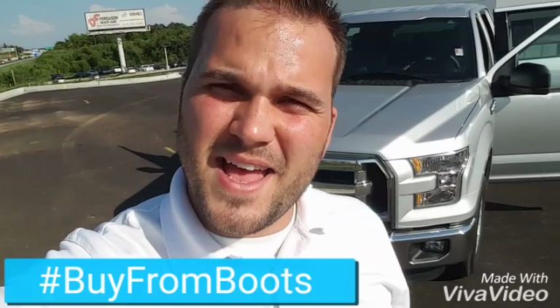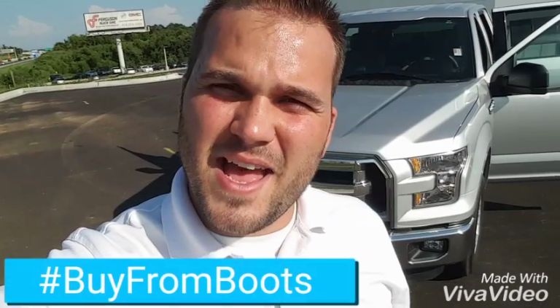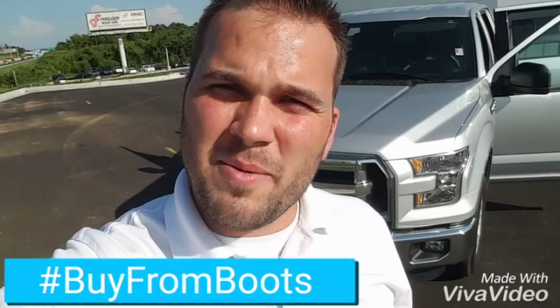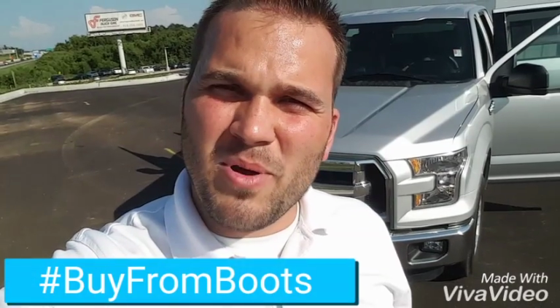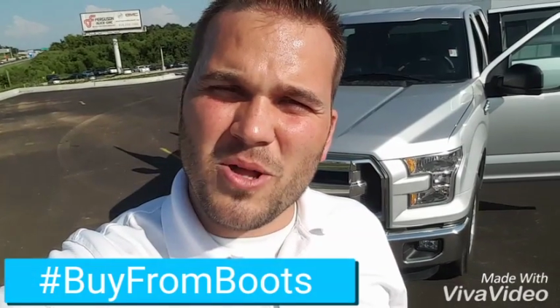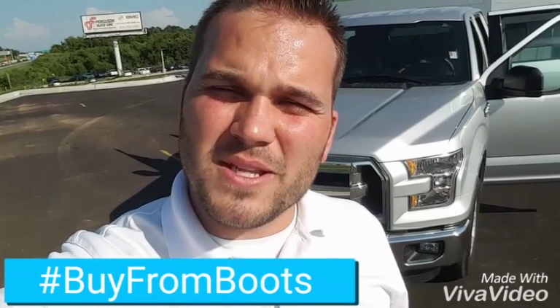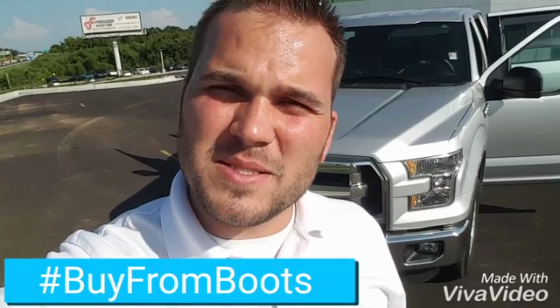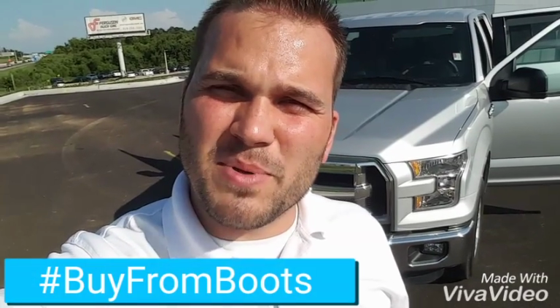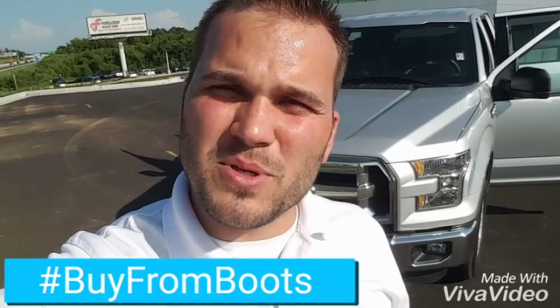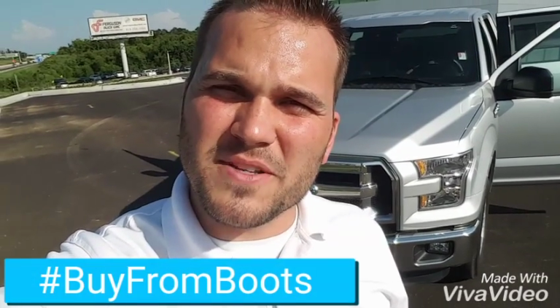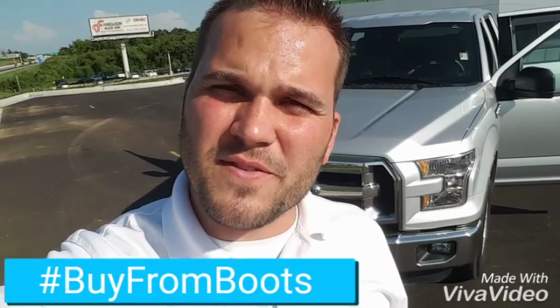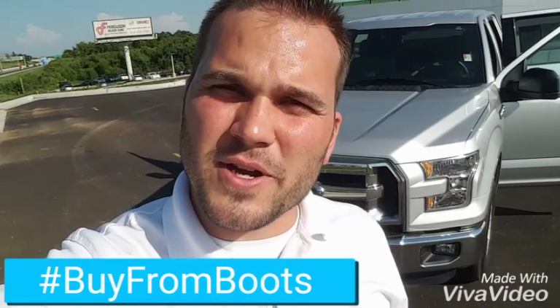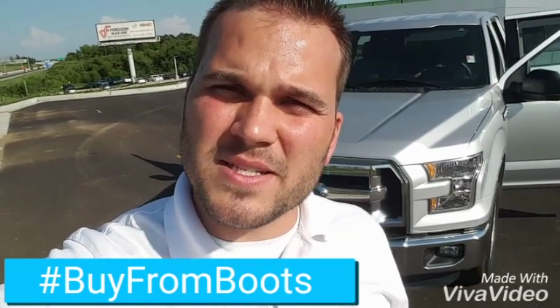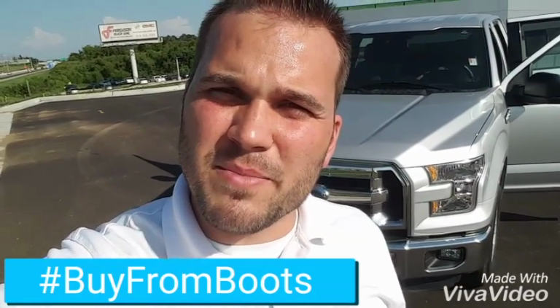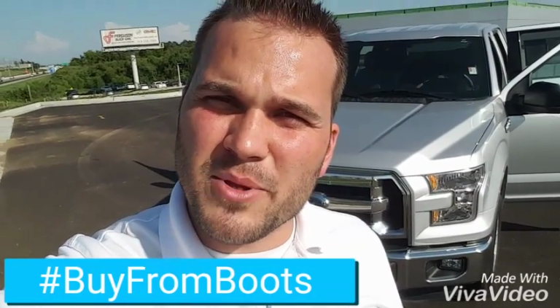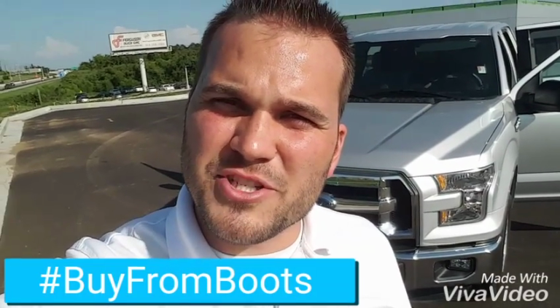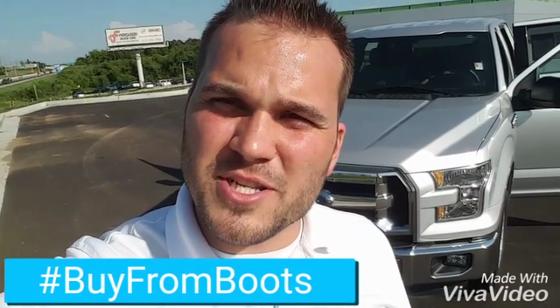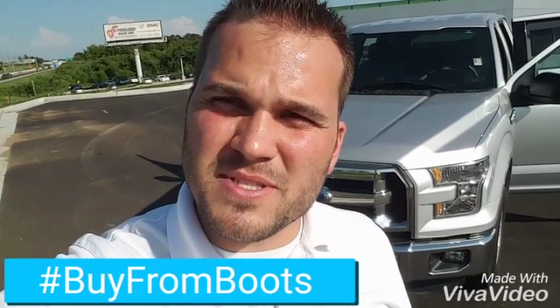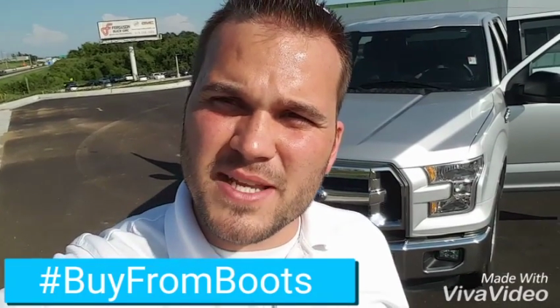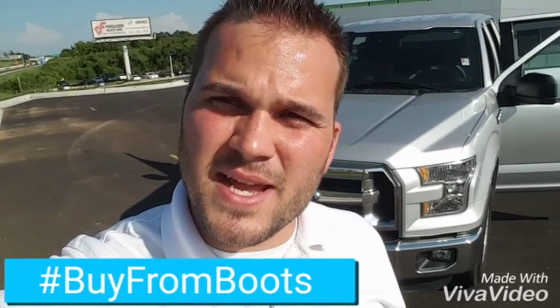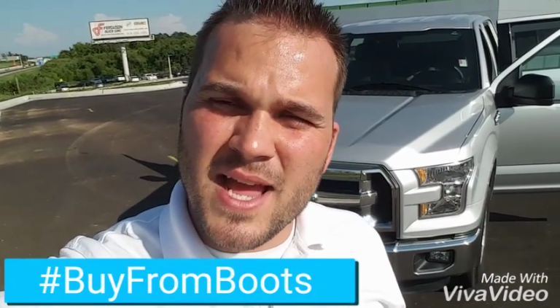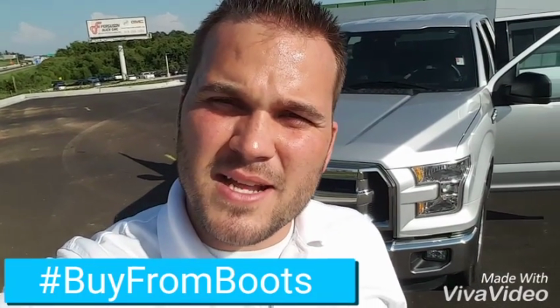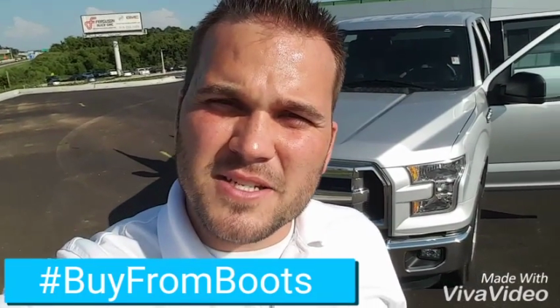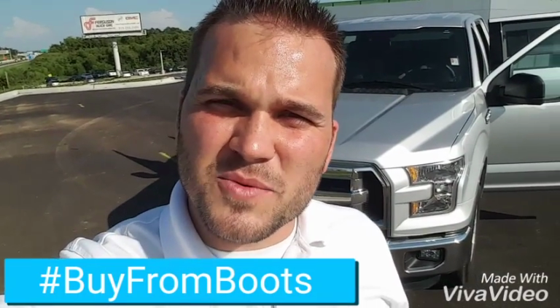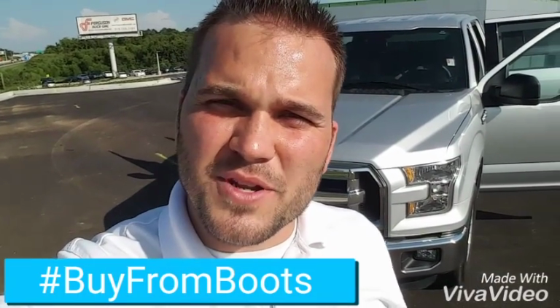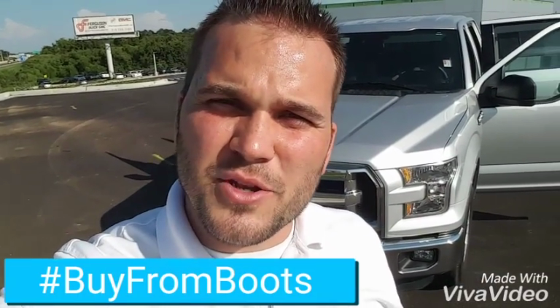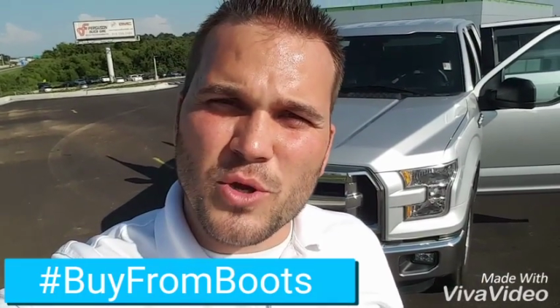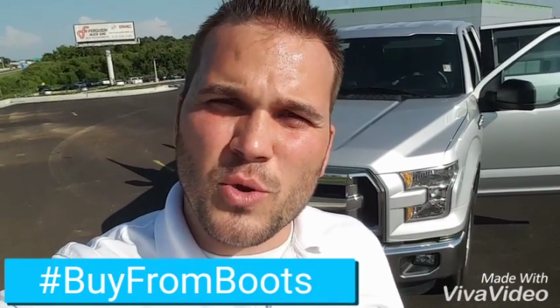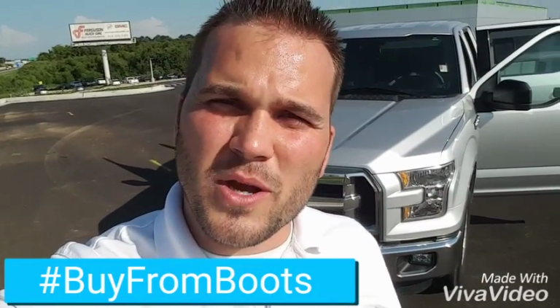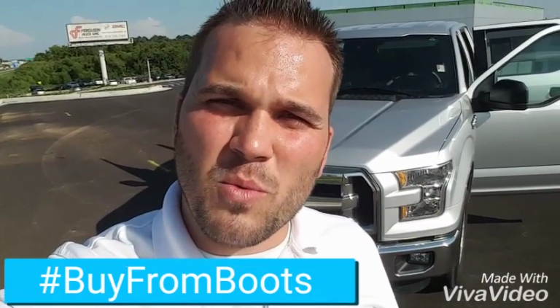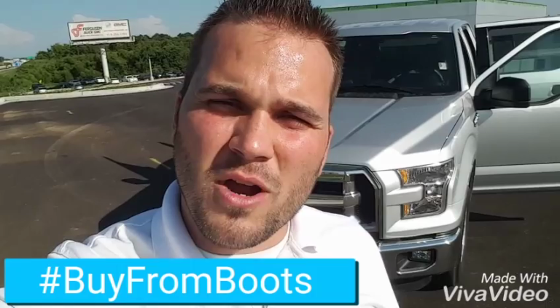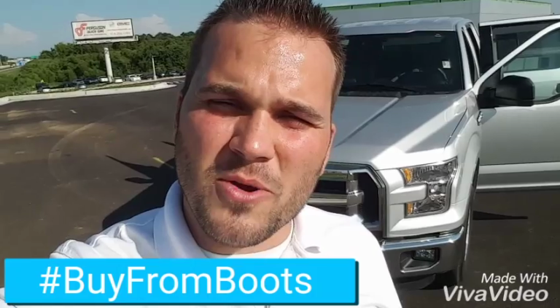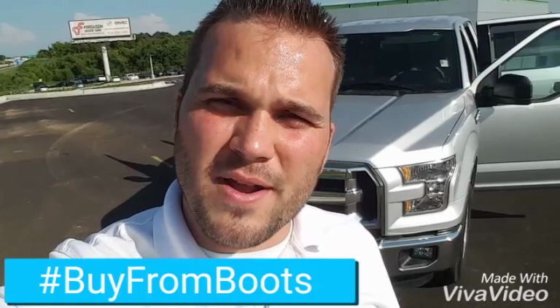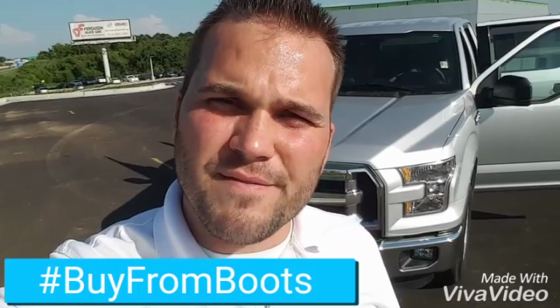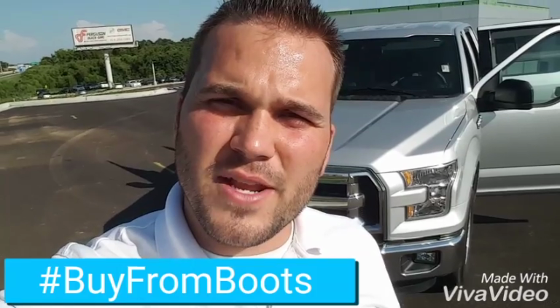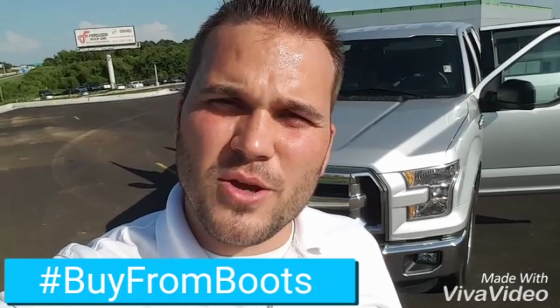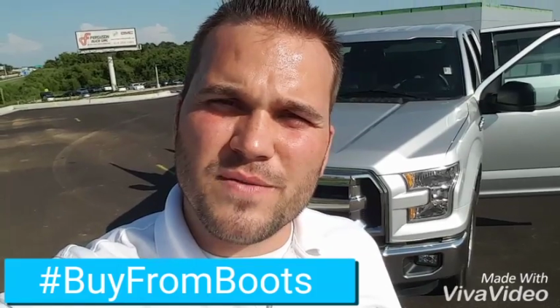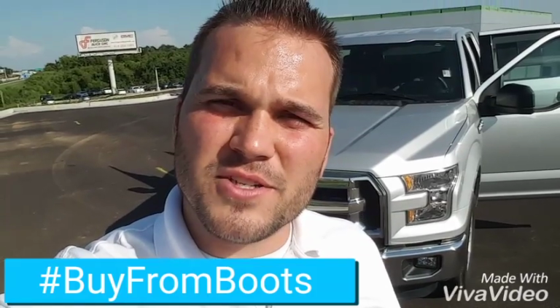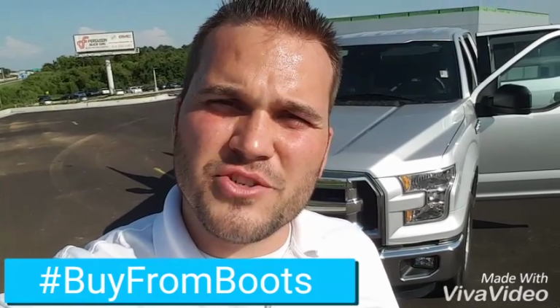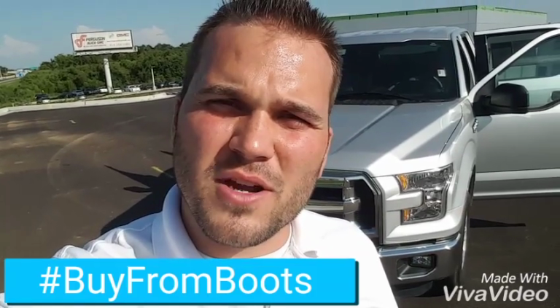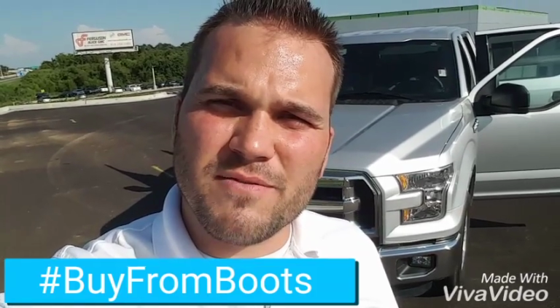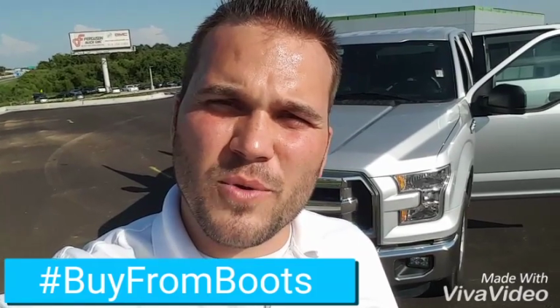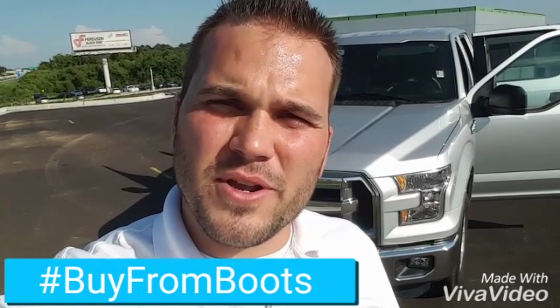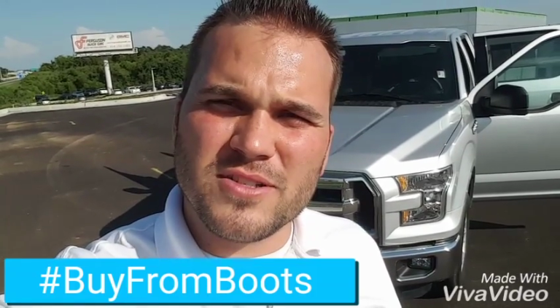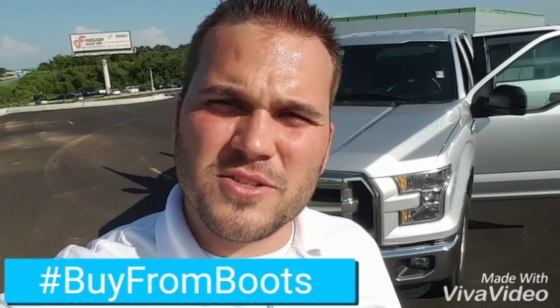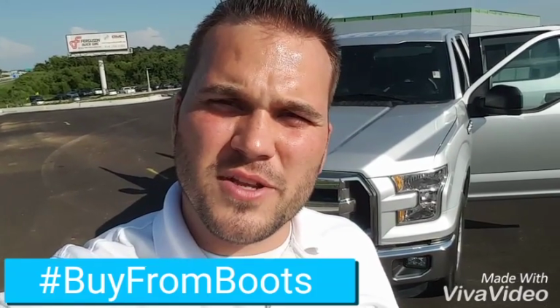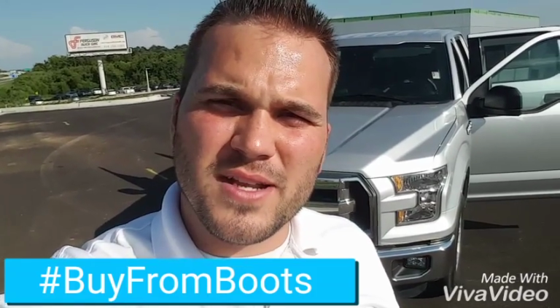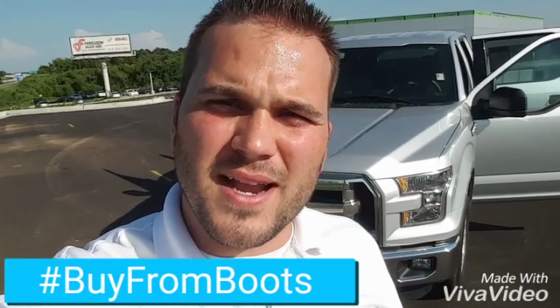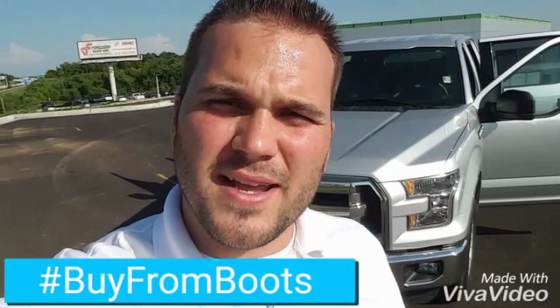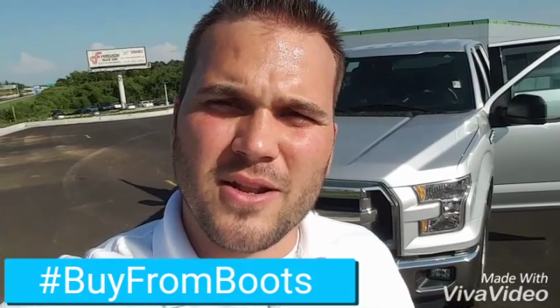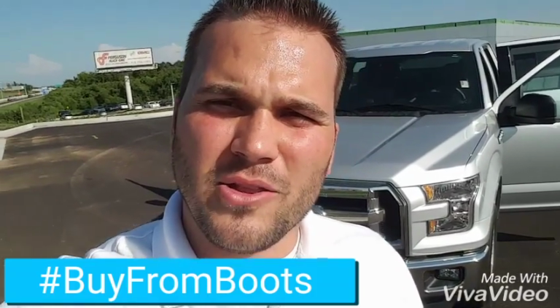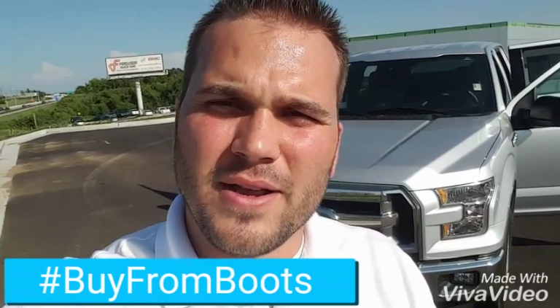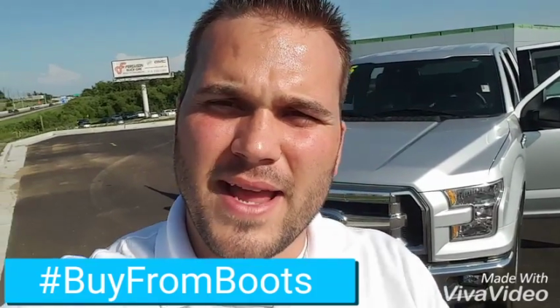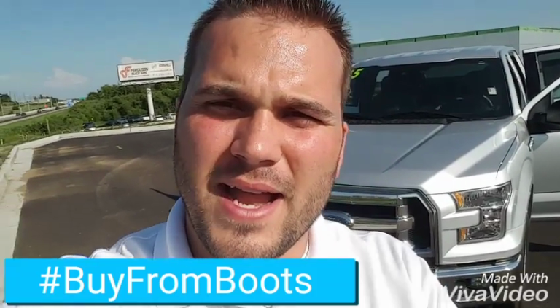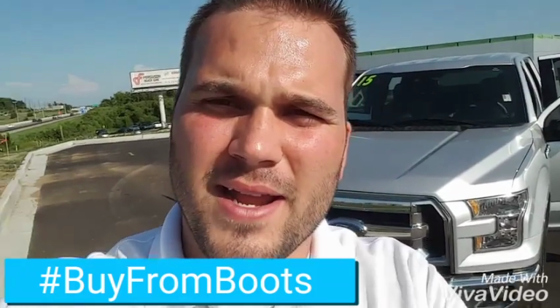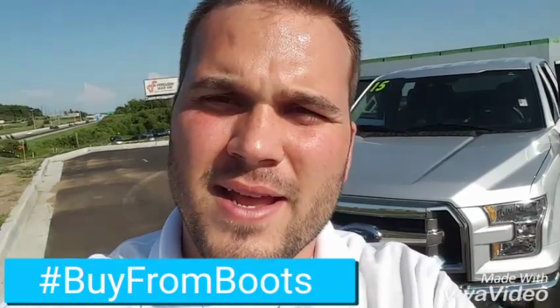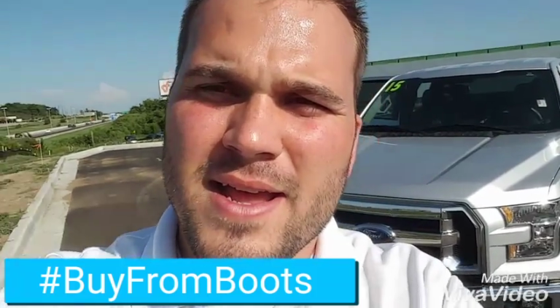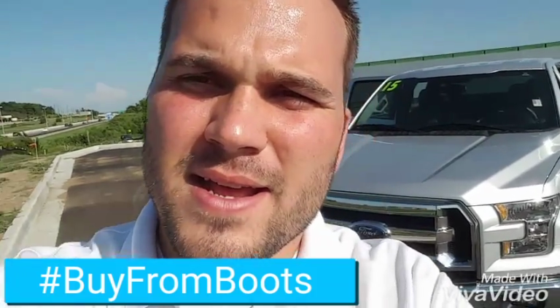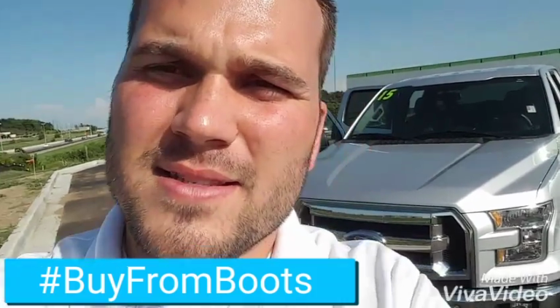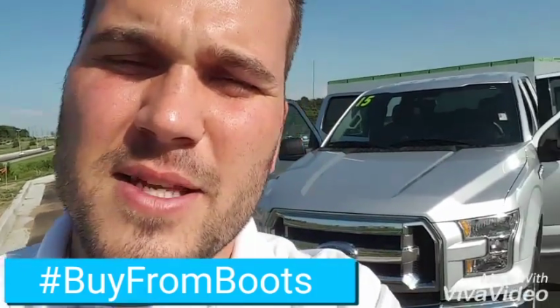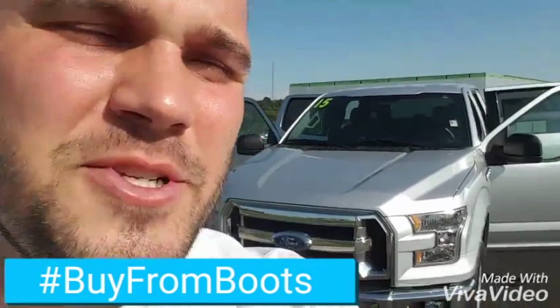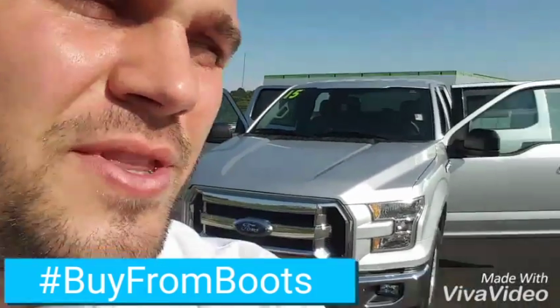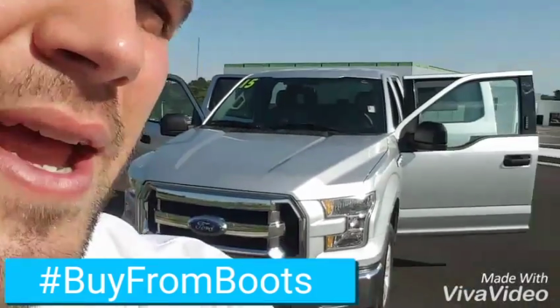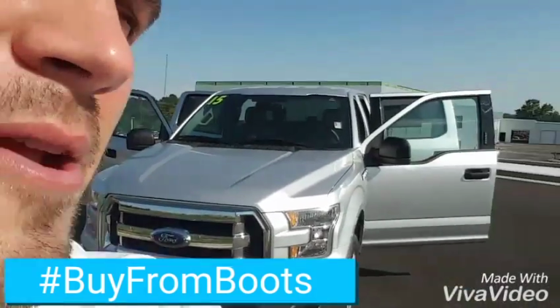Hey Paul, this is Boots at Ferguson Buick GMC. Just wanted to do a quick walk-around video of this truck for you so you can kind of get a look at it and see what you think.